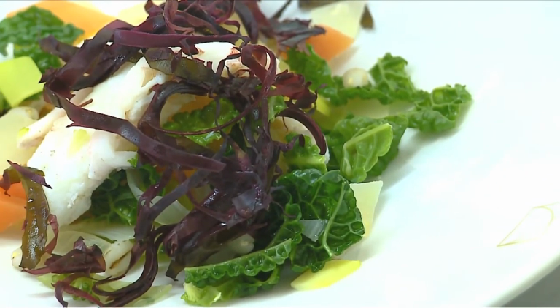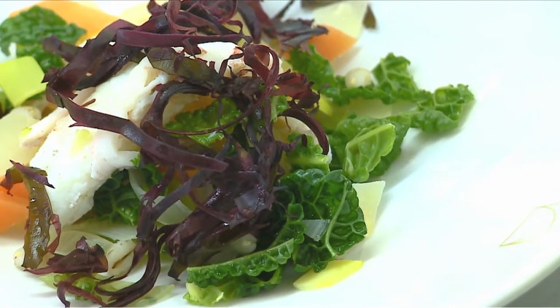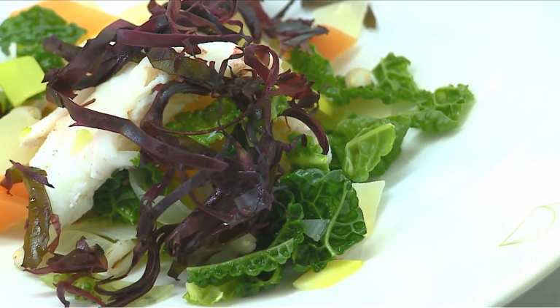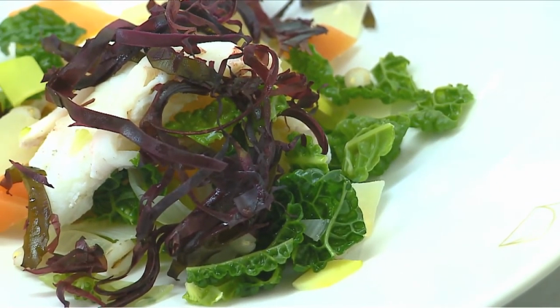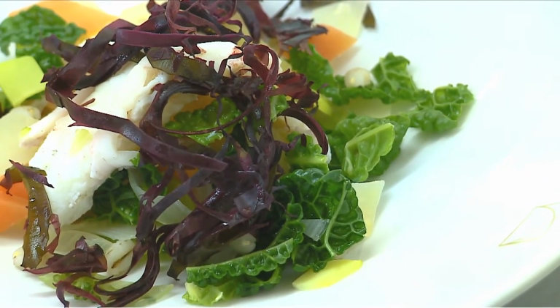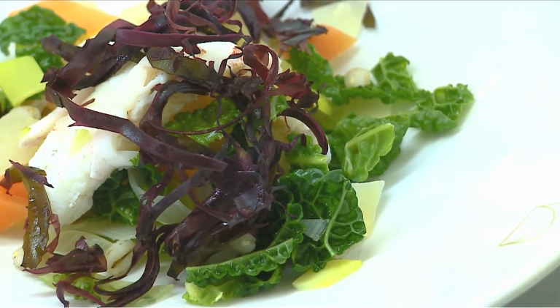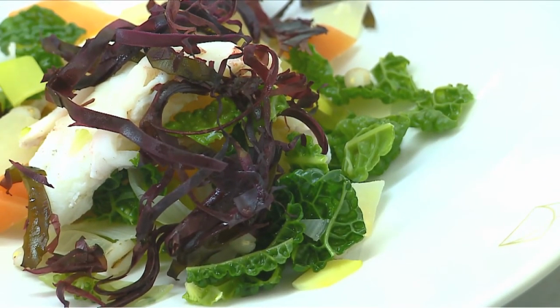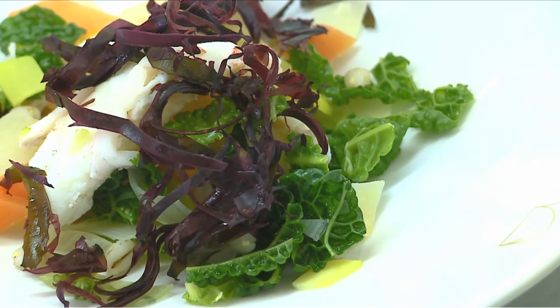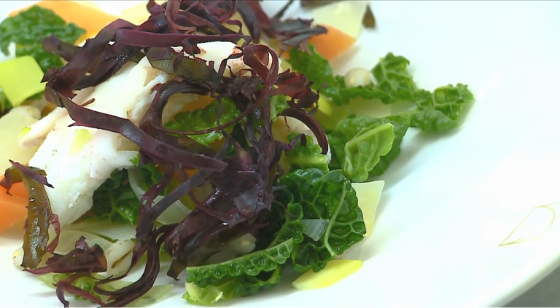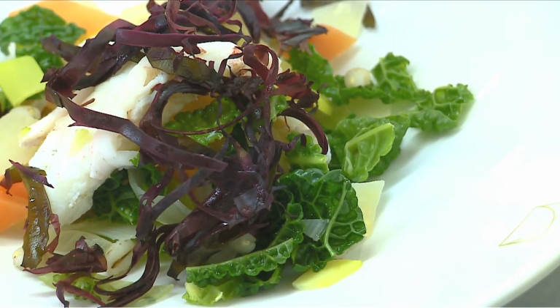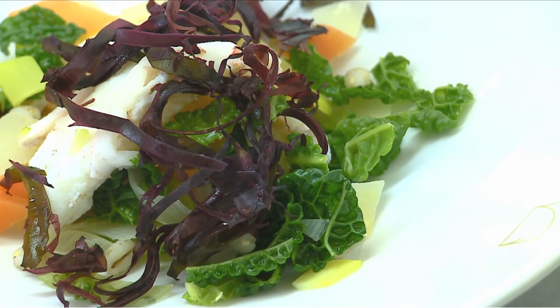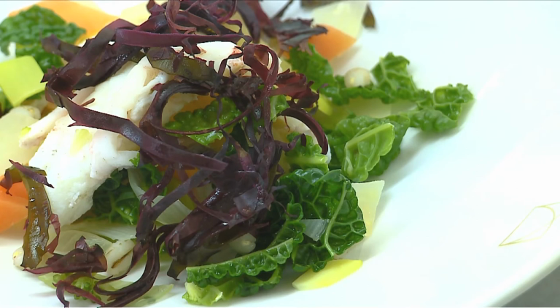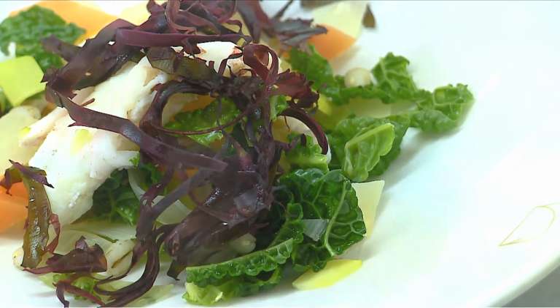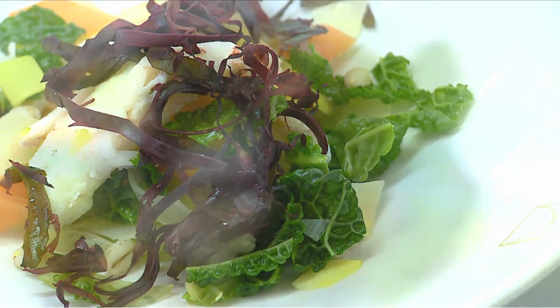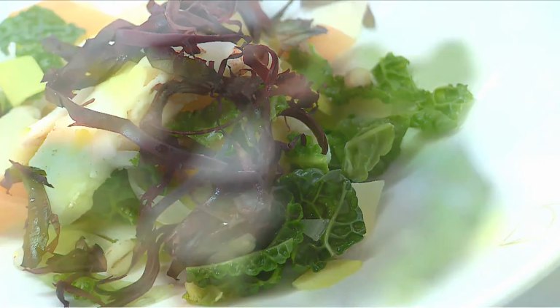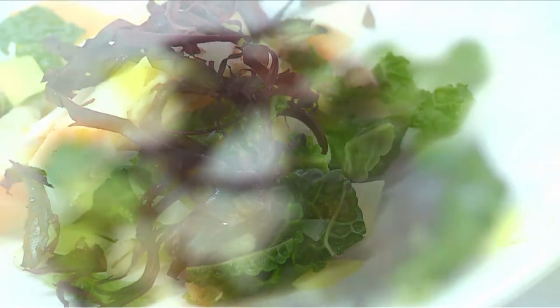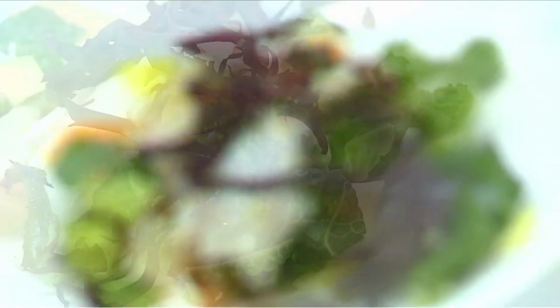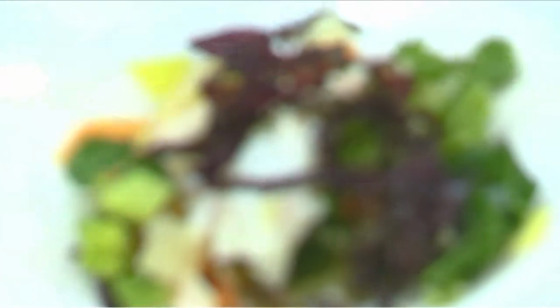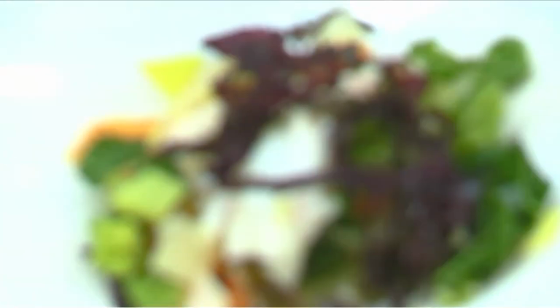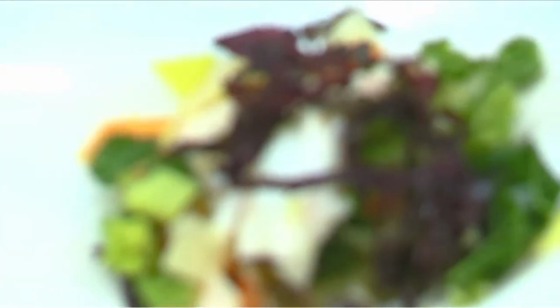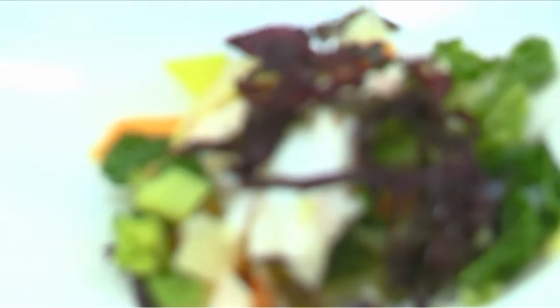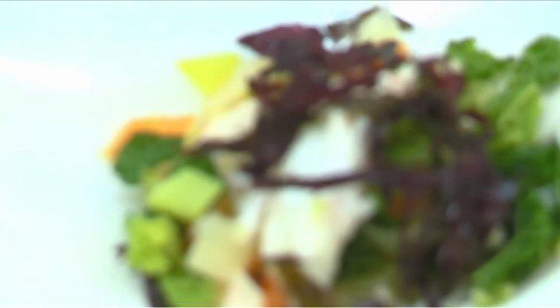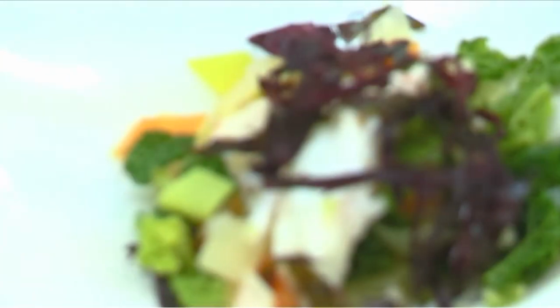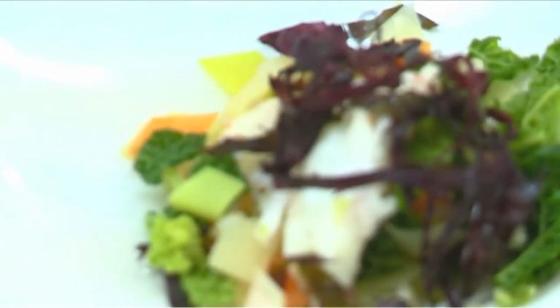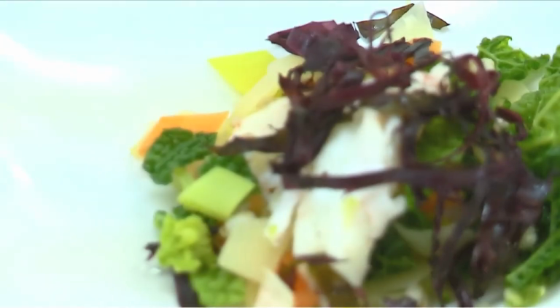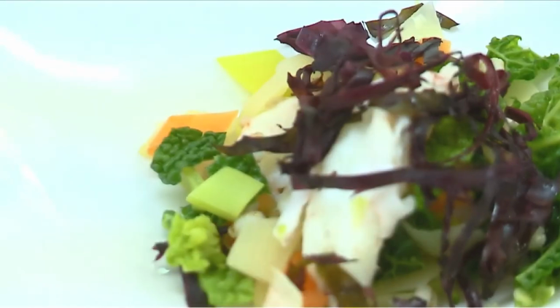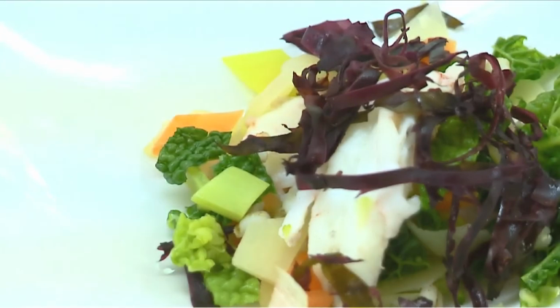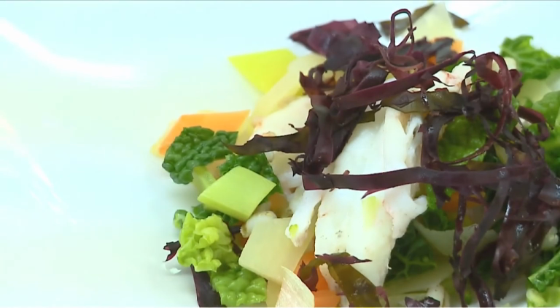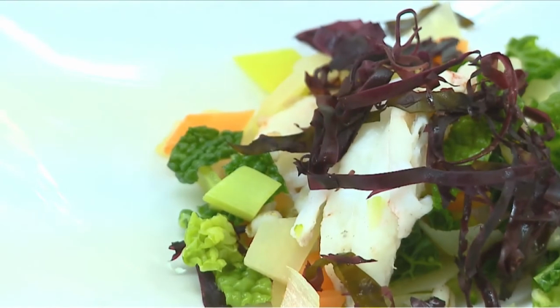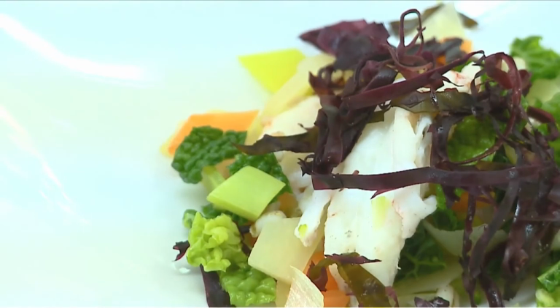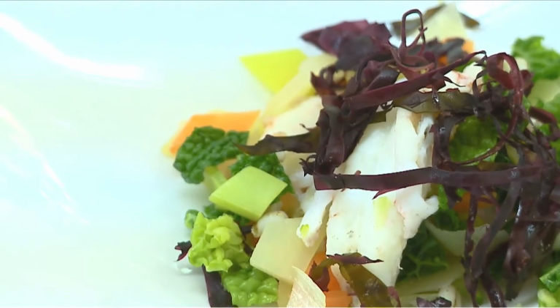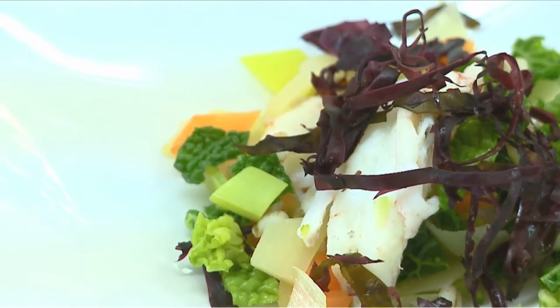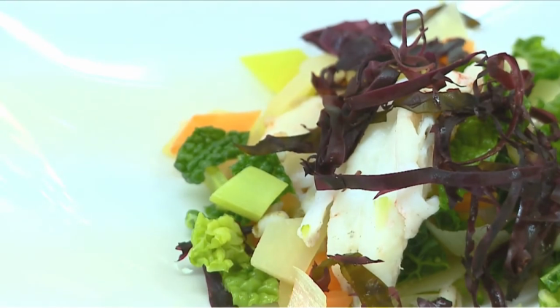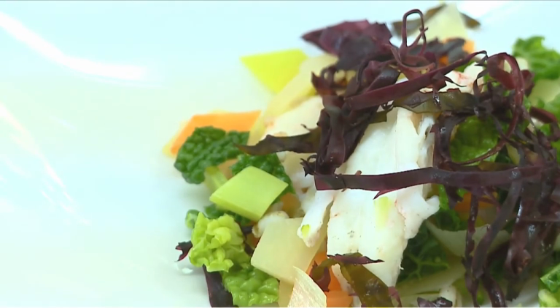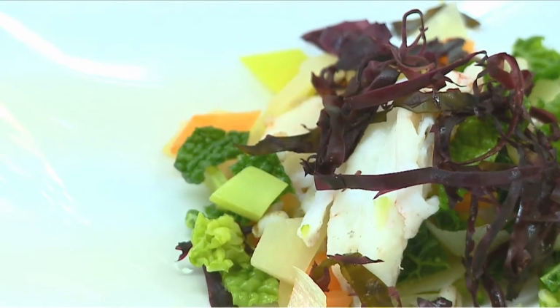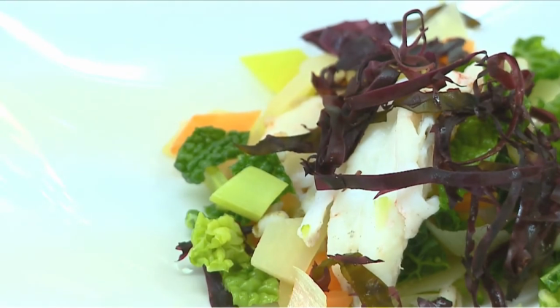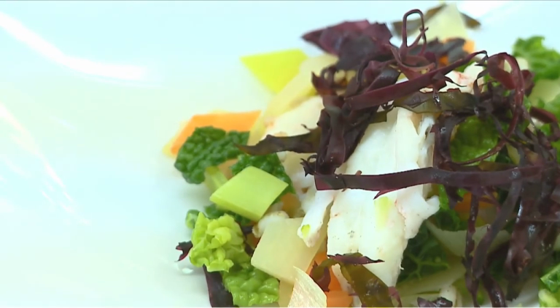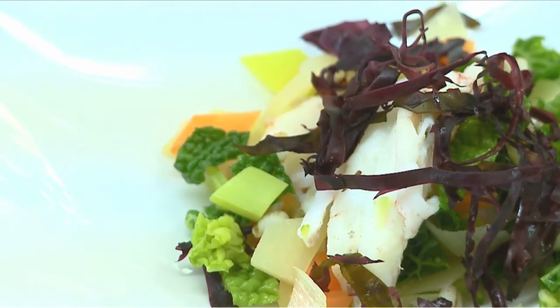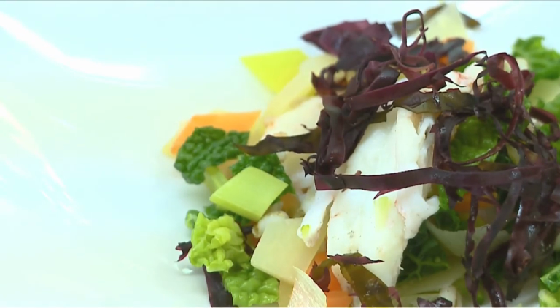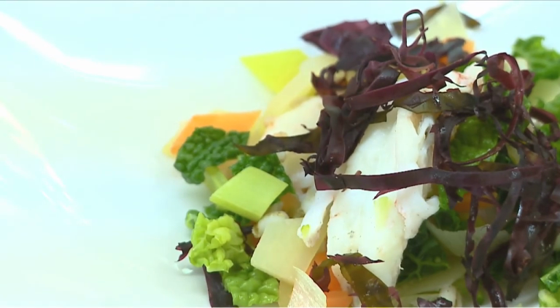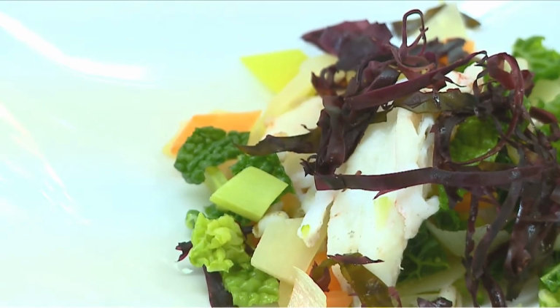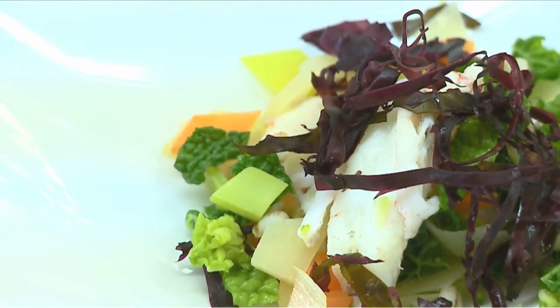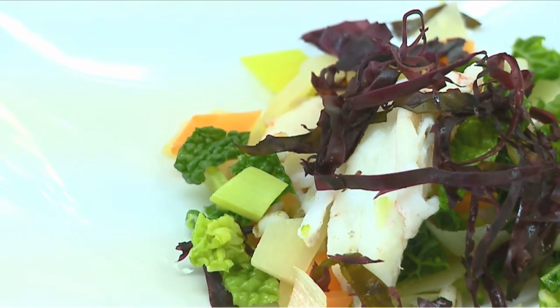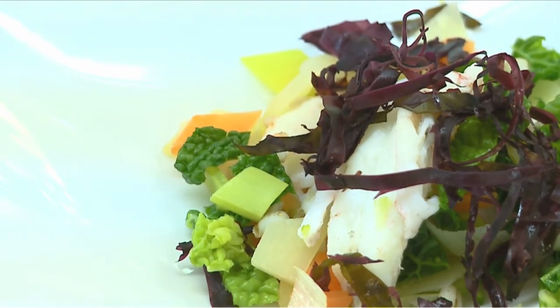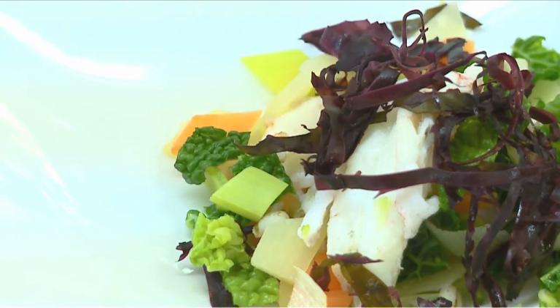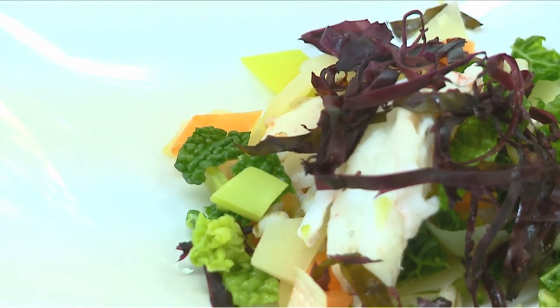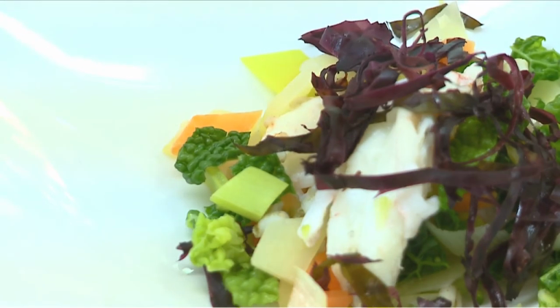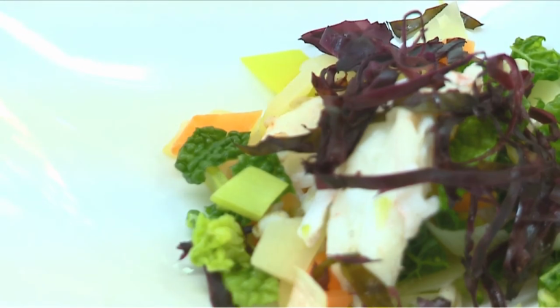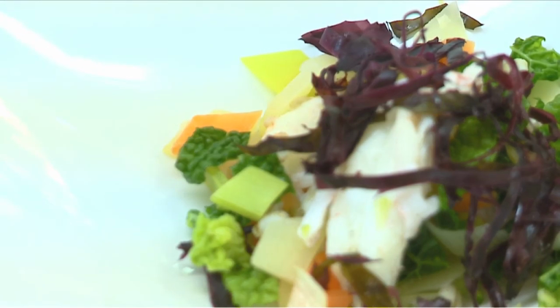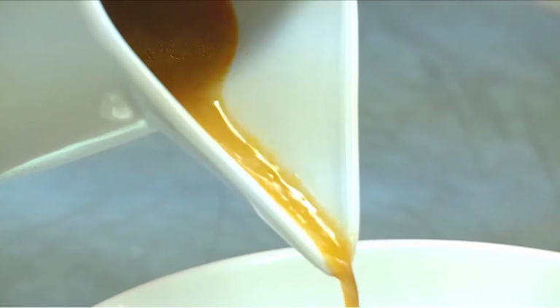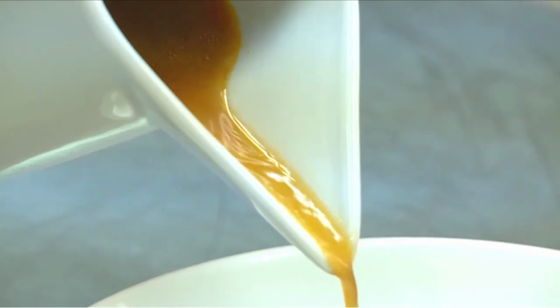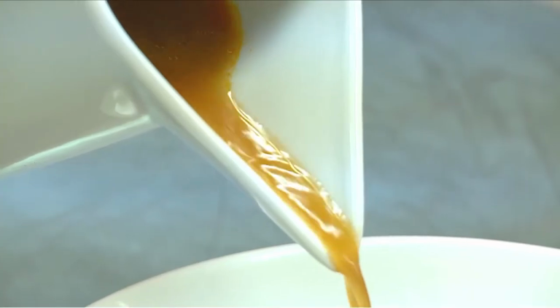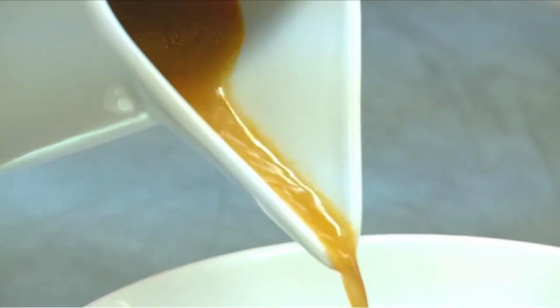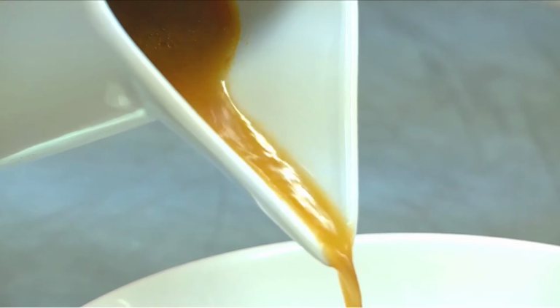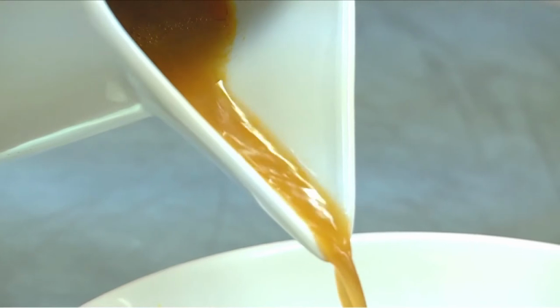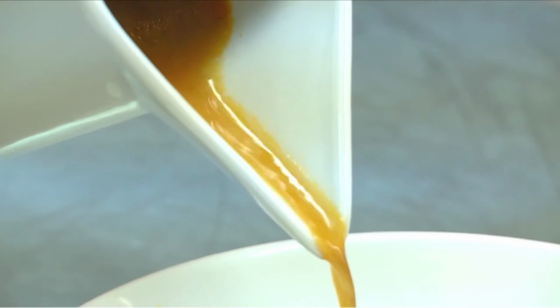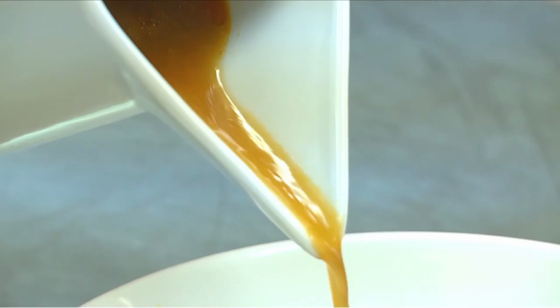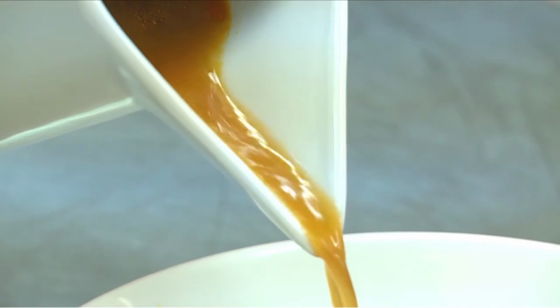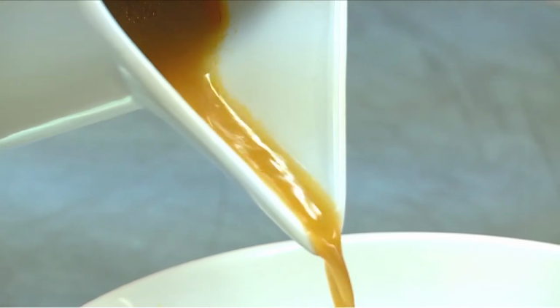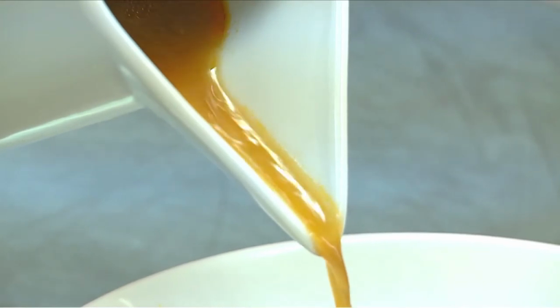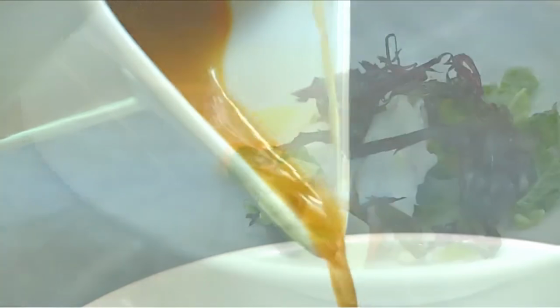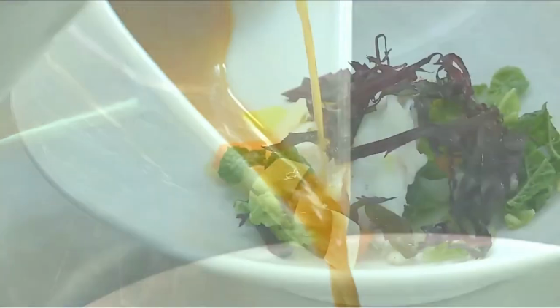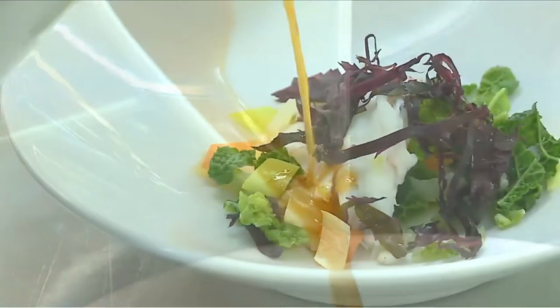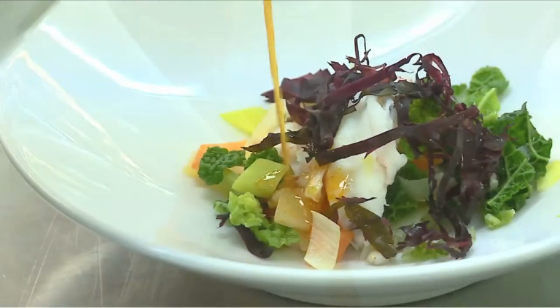To begin with, we've created a lovely starter featuring Dublin Bay prawns, Dillisk seaweed from the west coast of Ireland, and a shellfish broth.